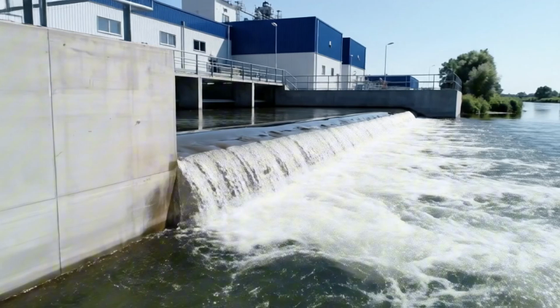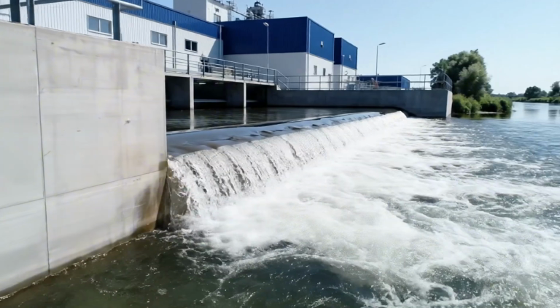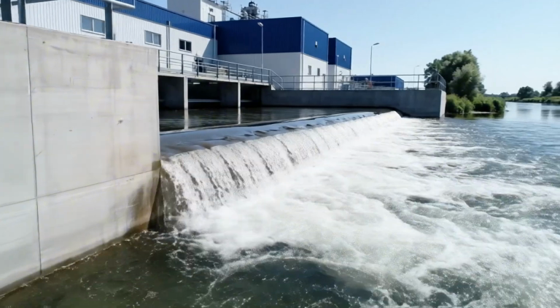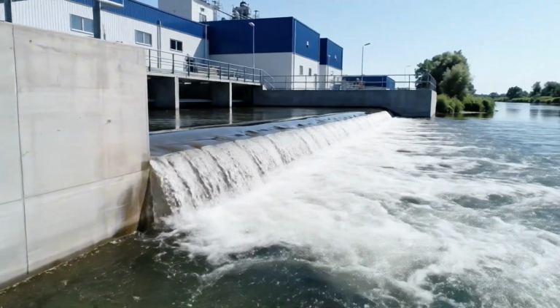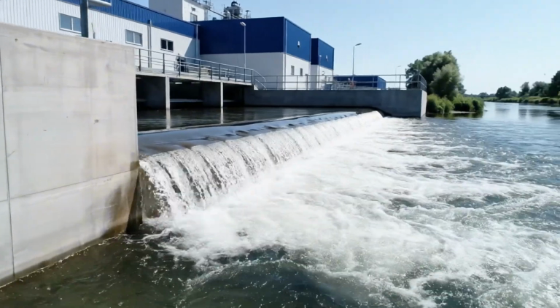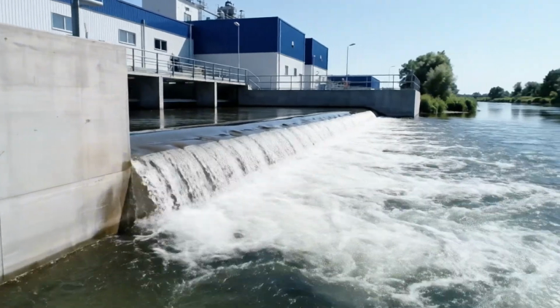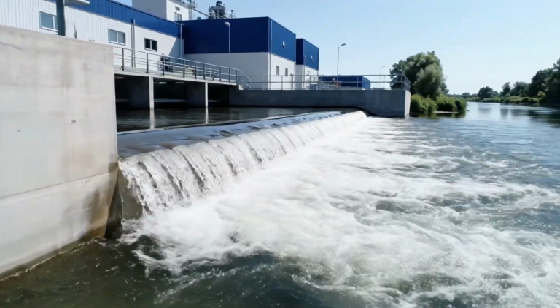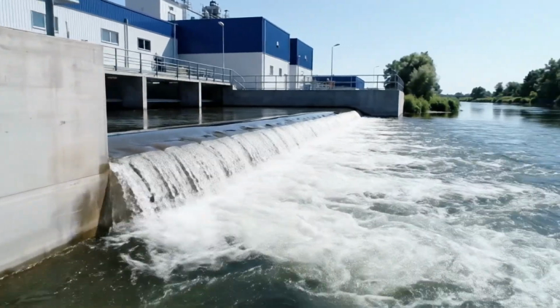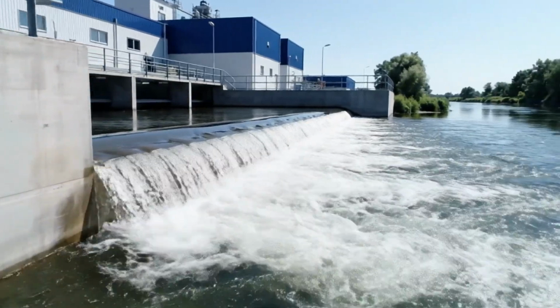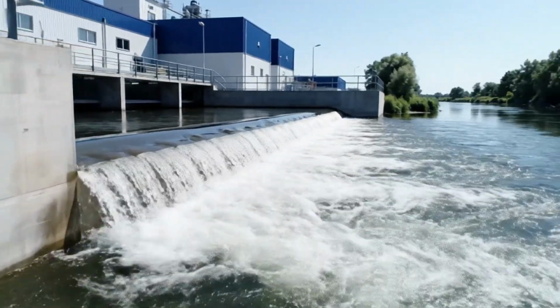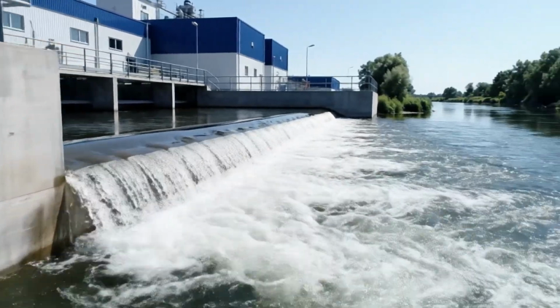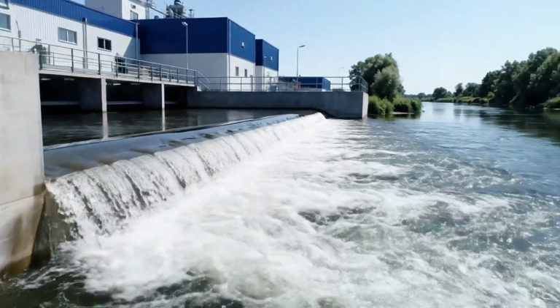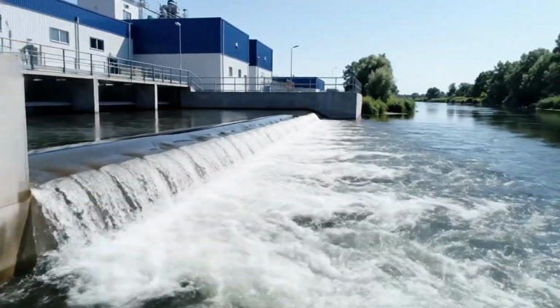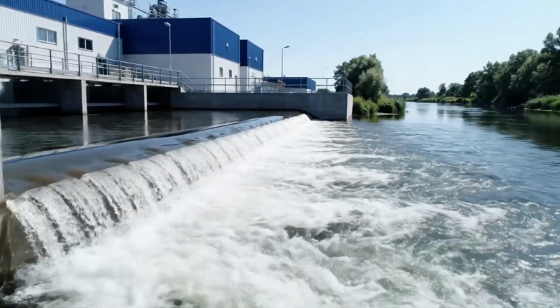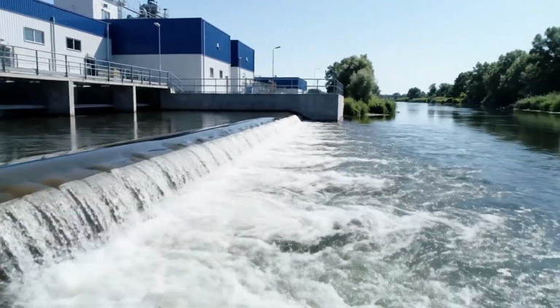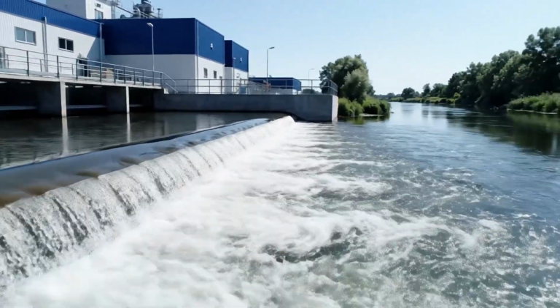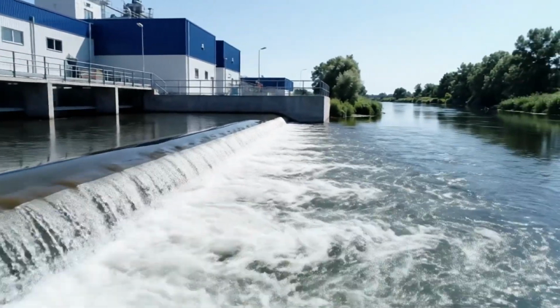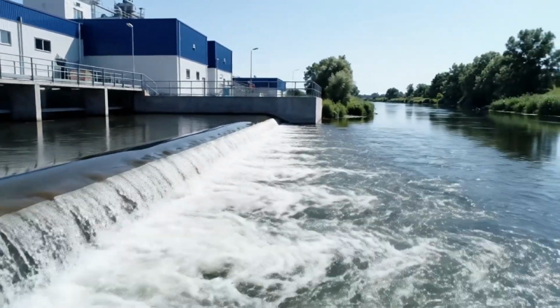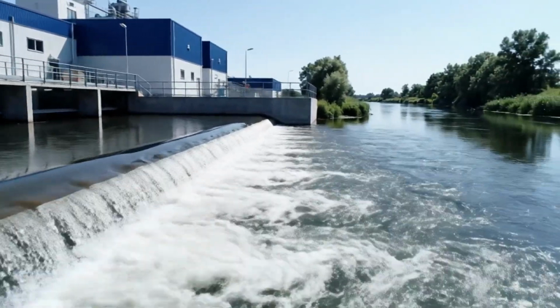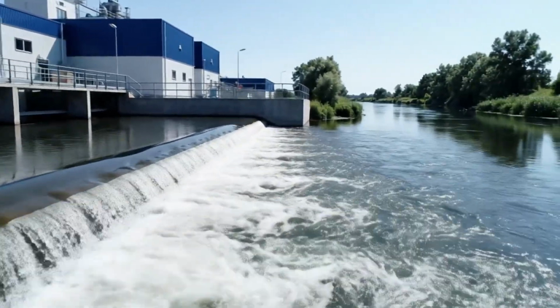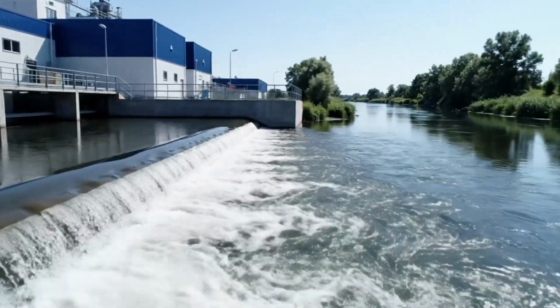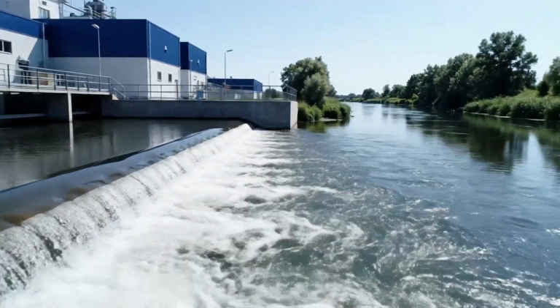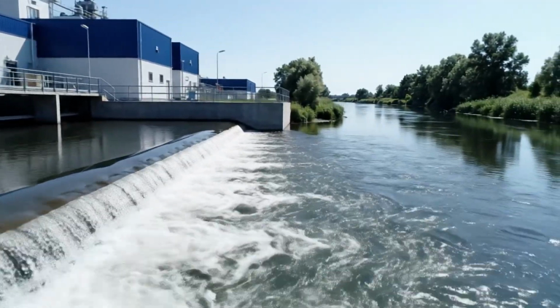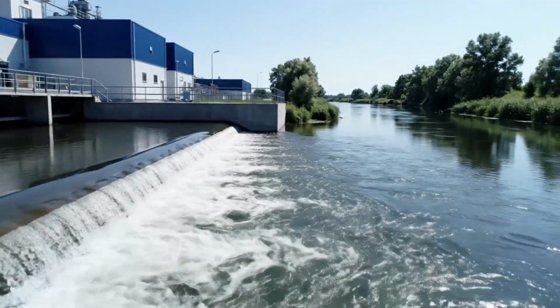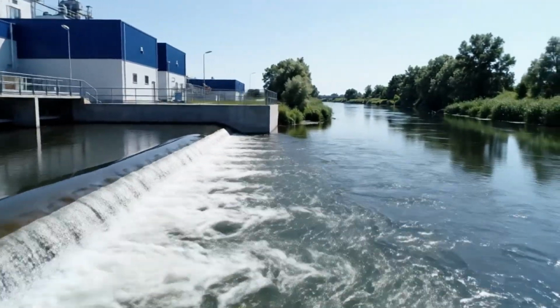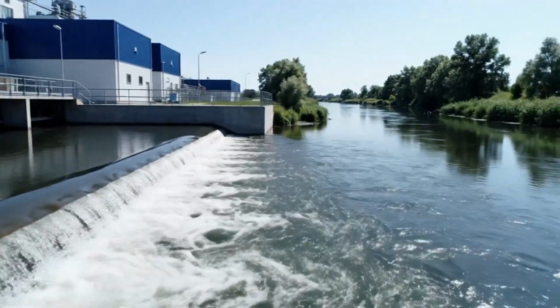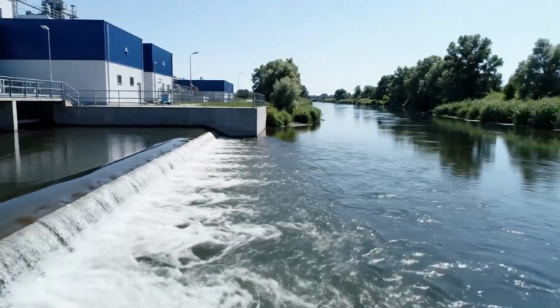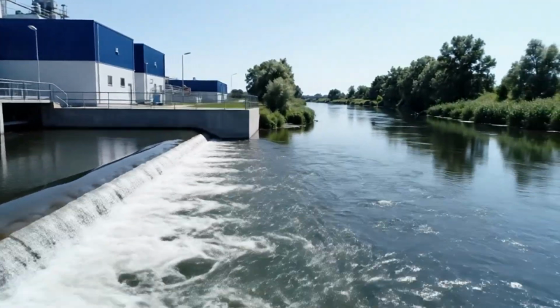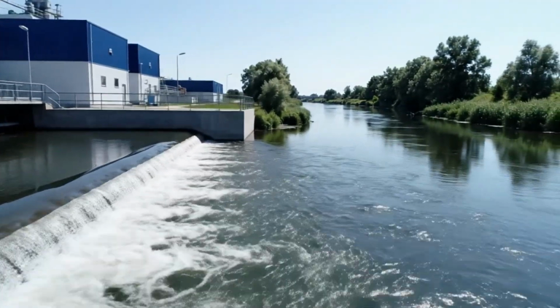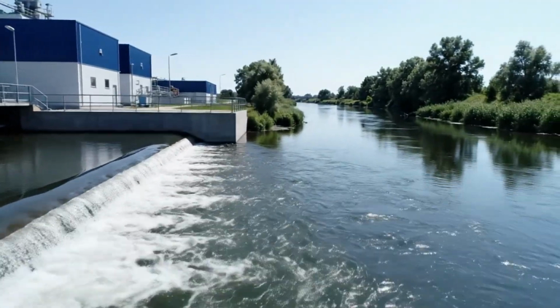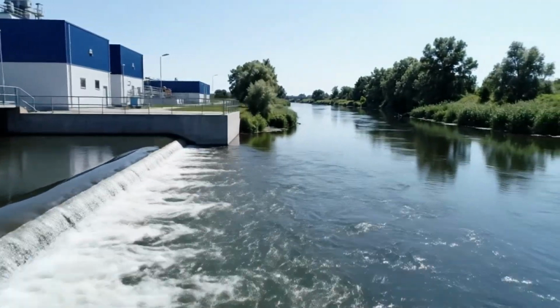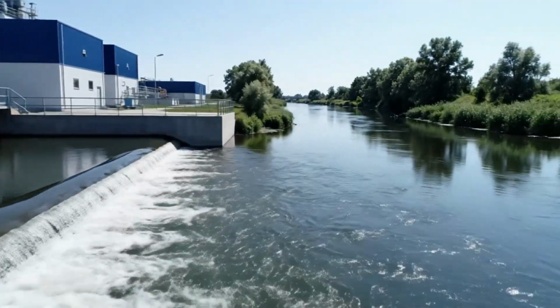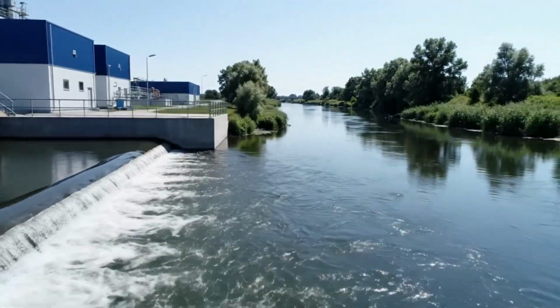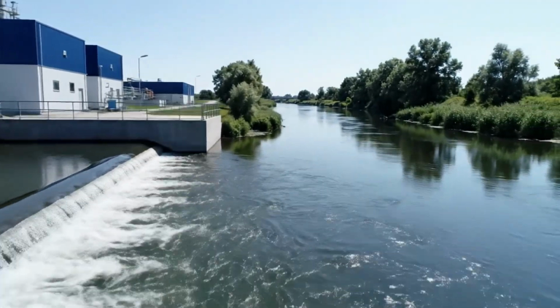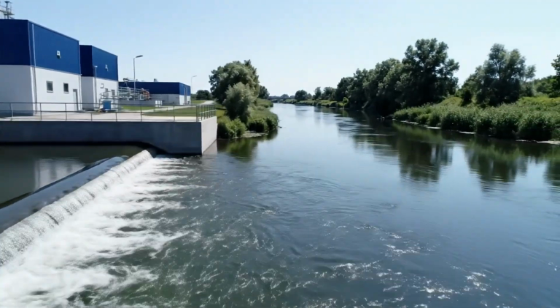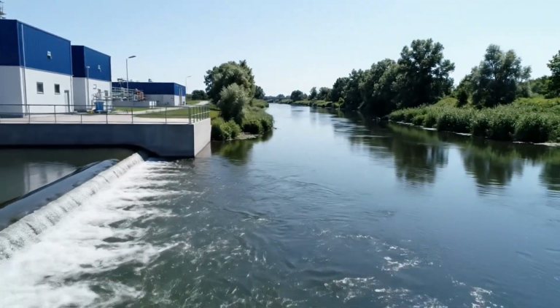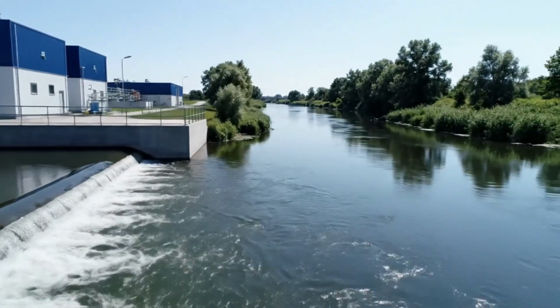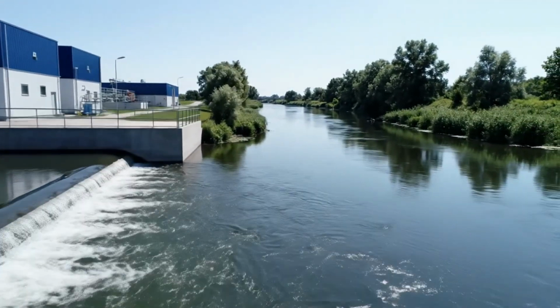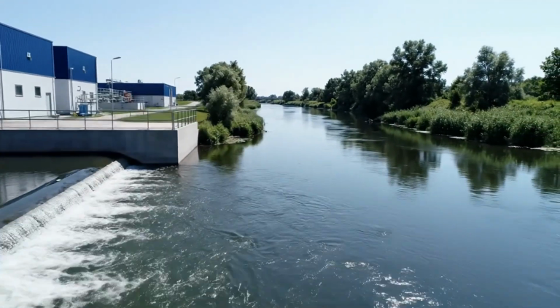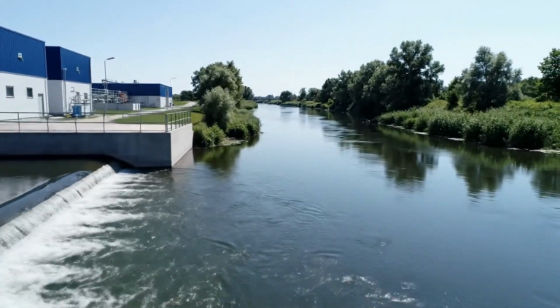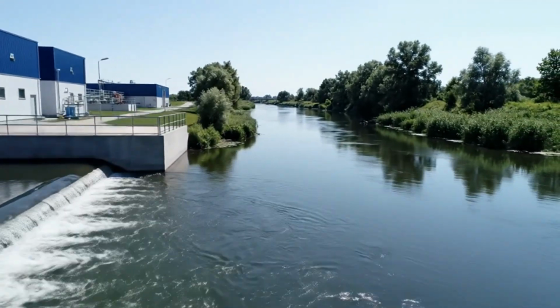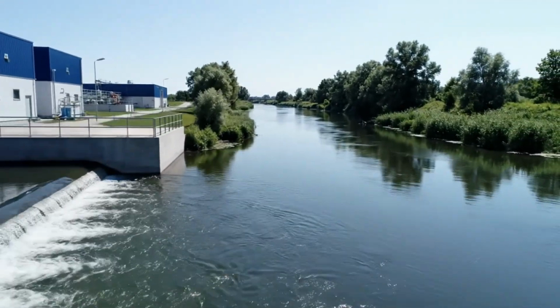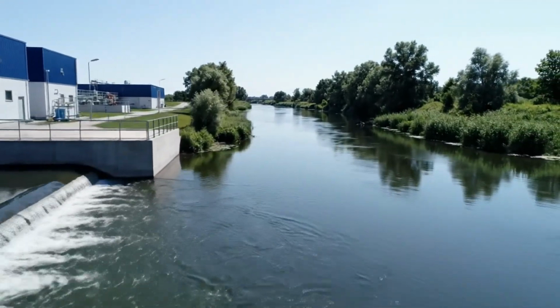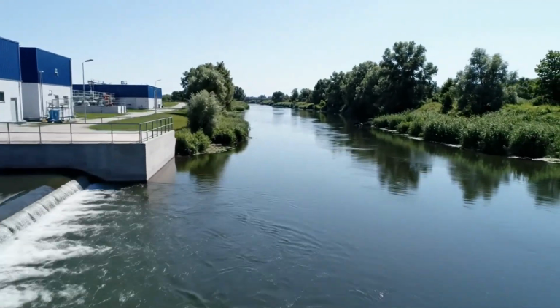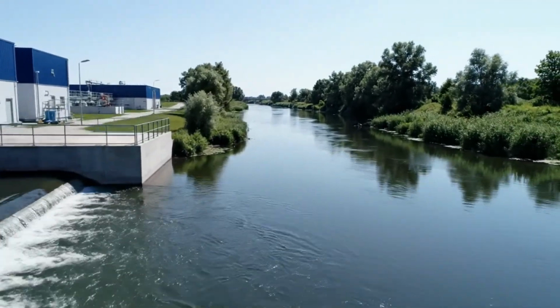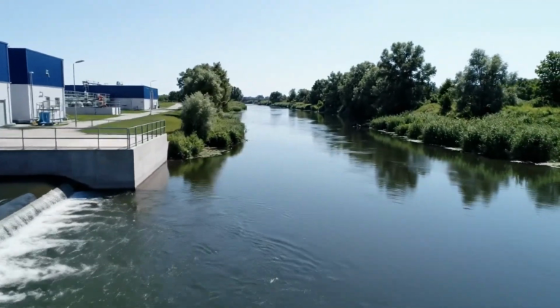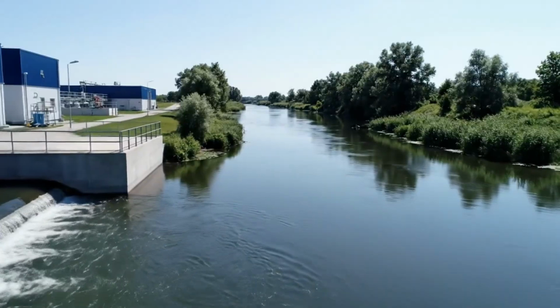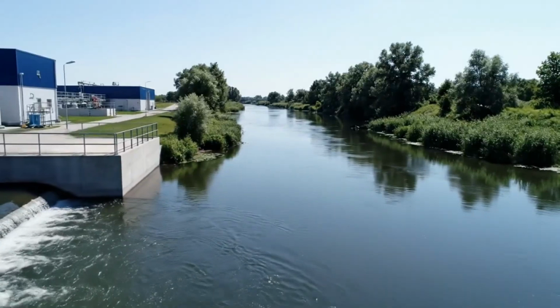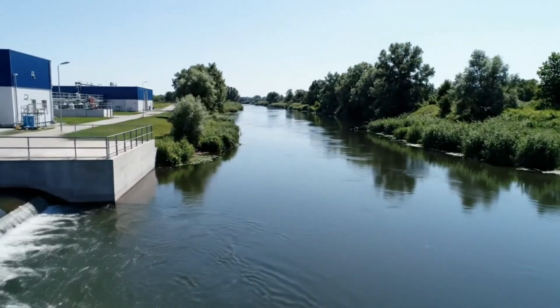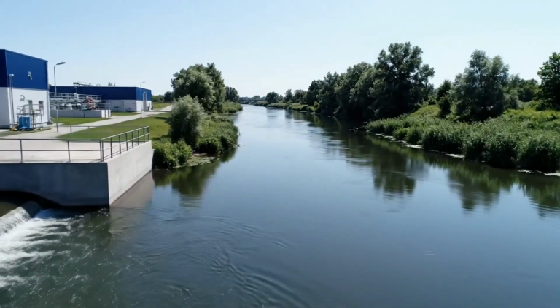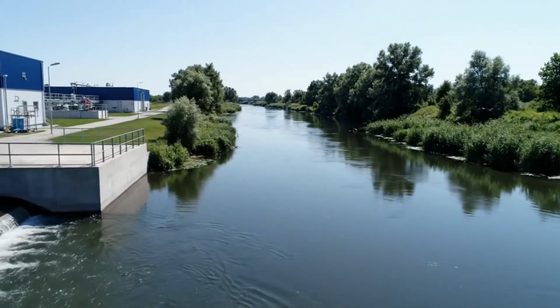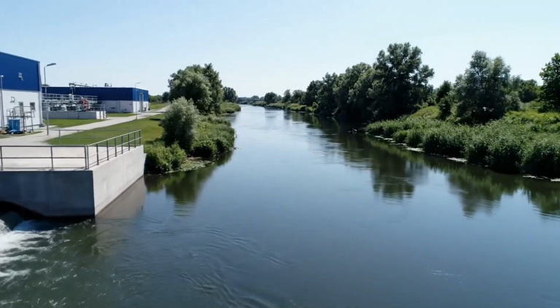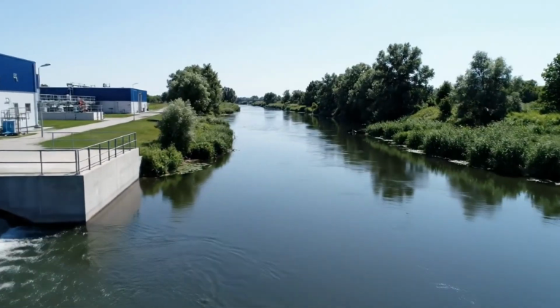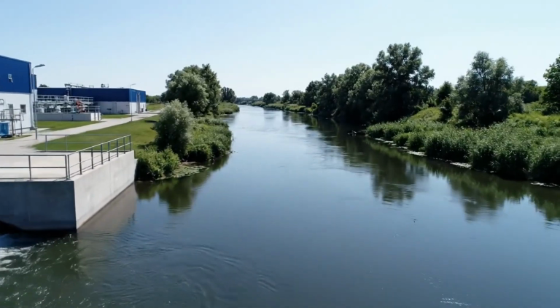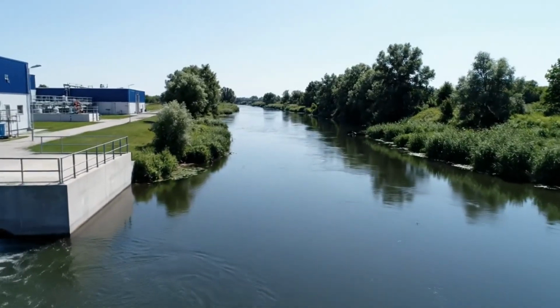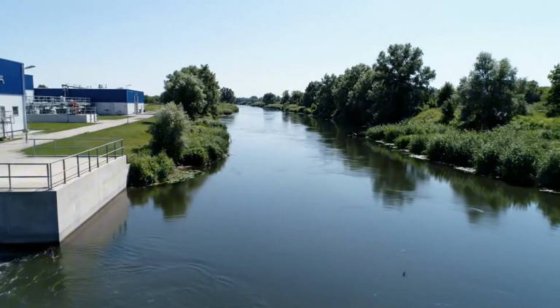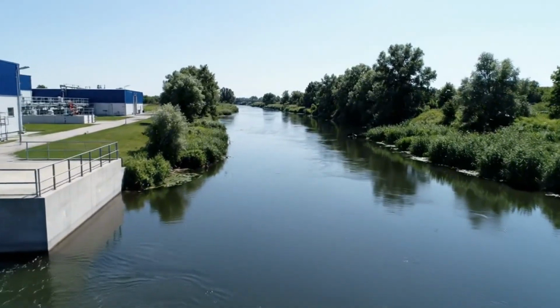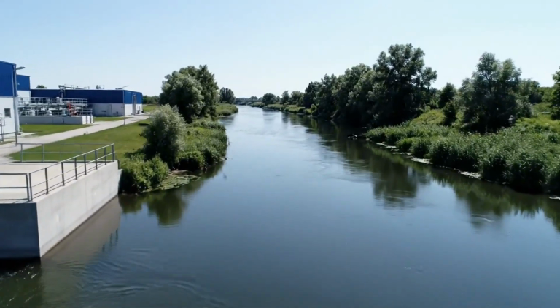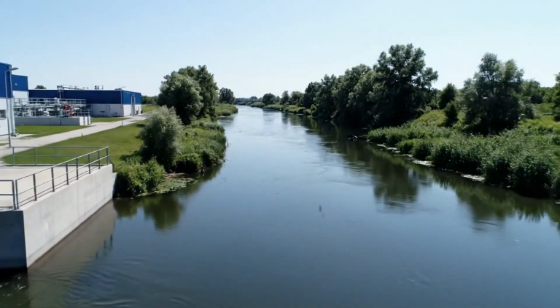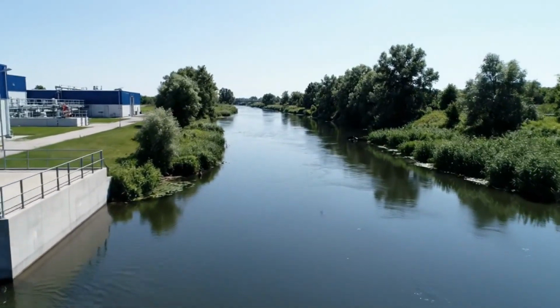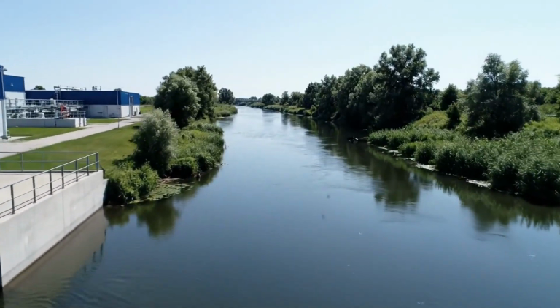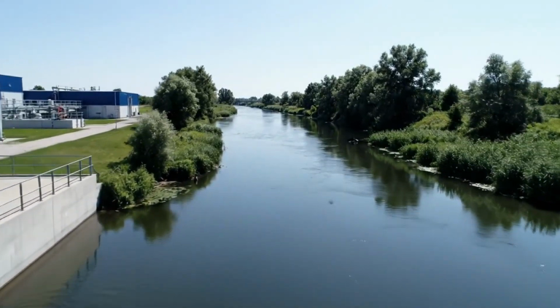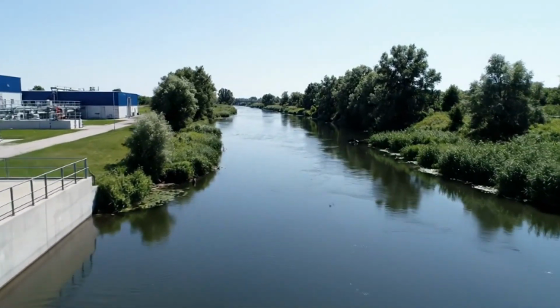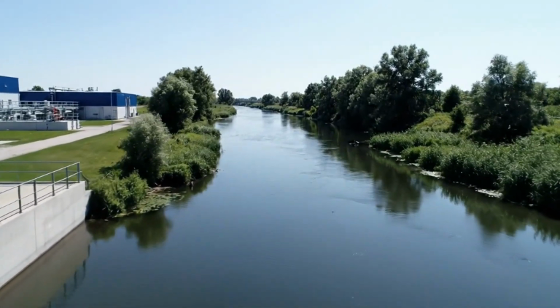Thanks to advanced treatment methods, the water discharged here is crystal clear and safe for the ecosystem.